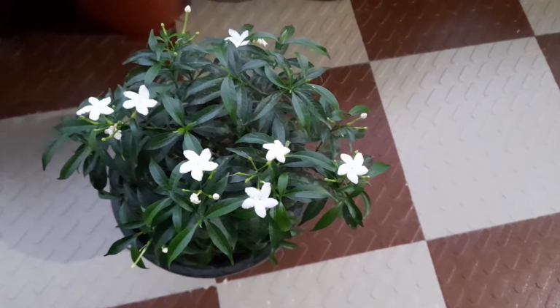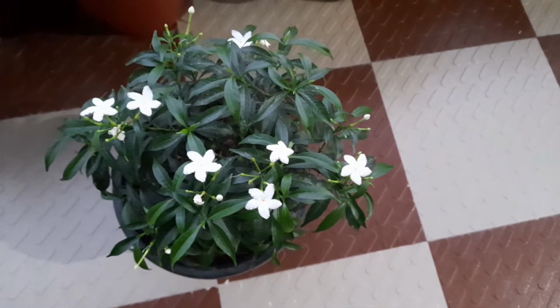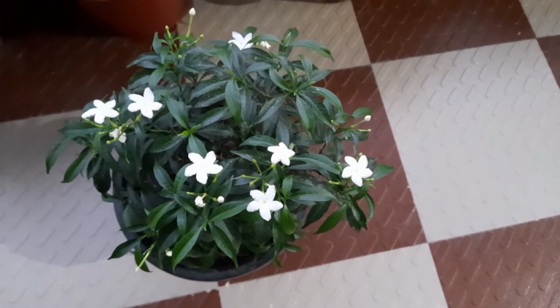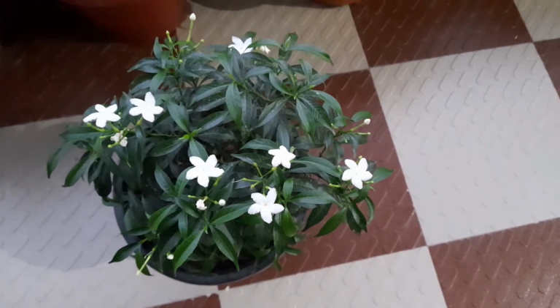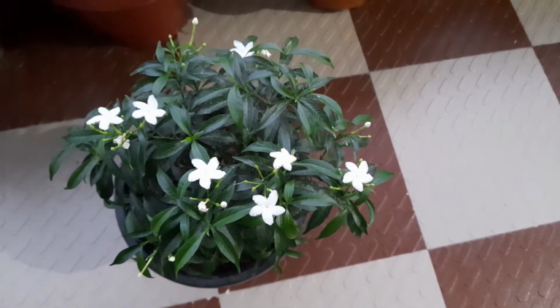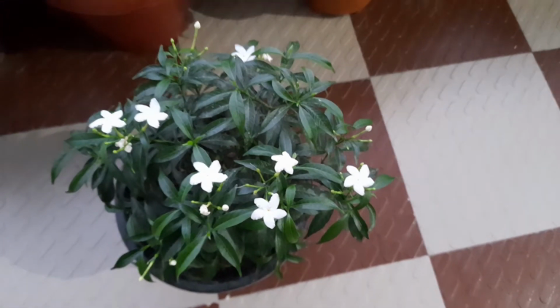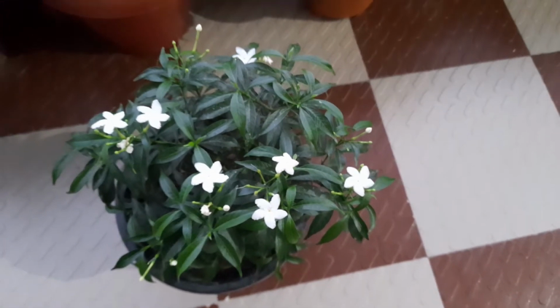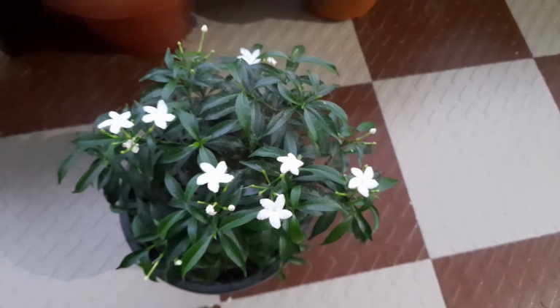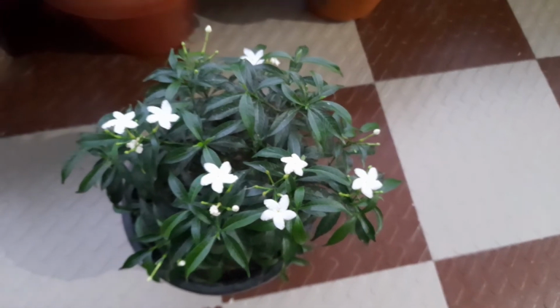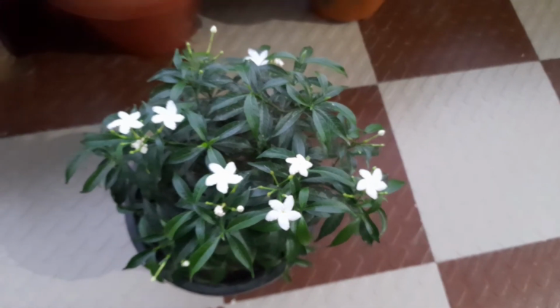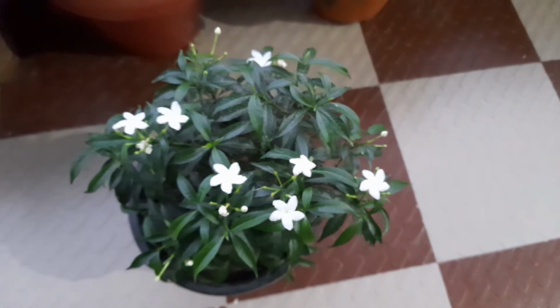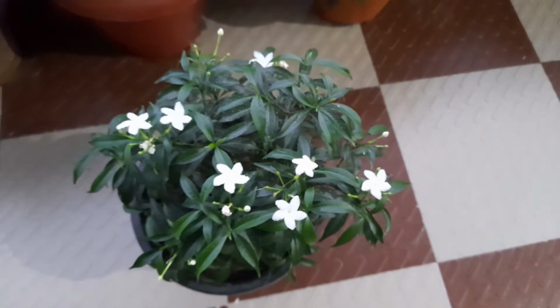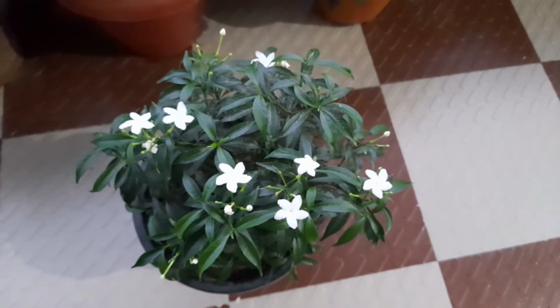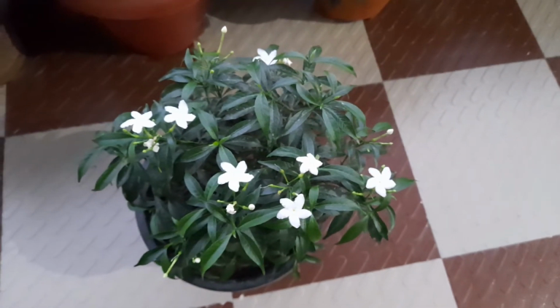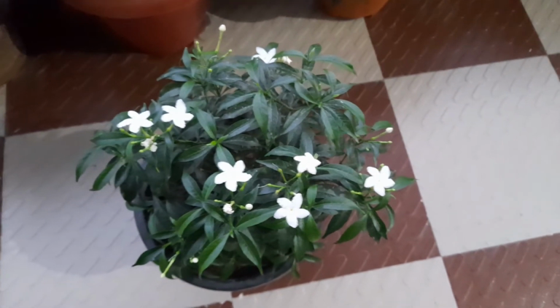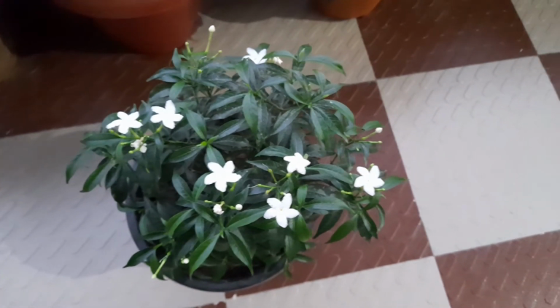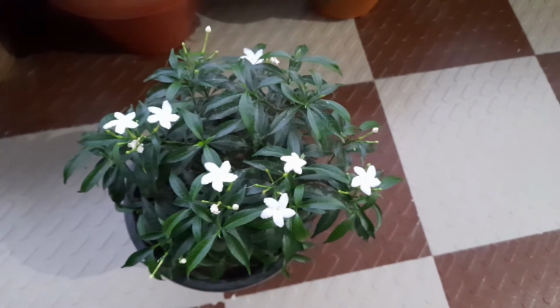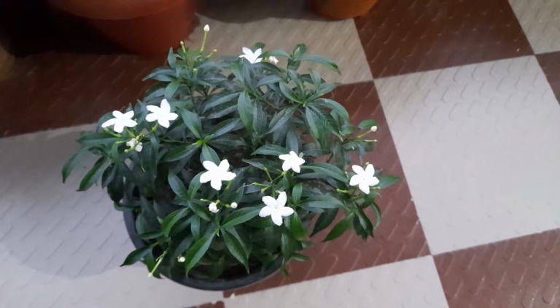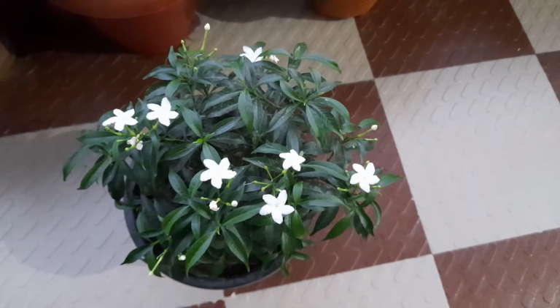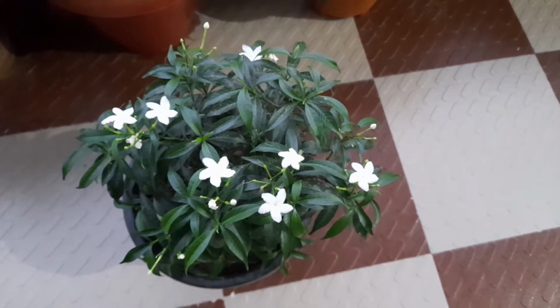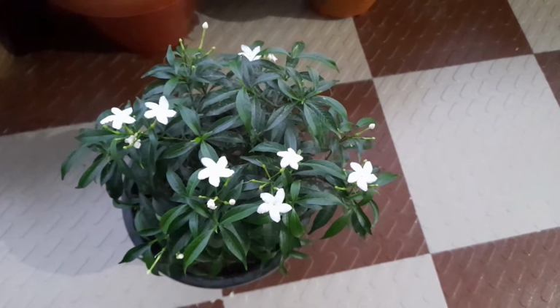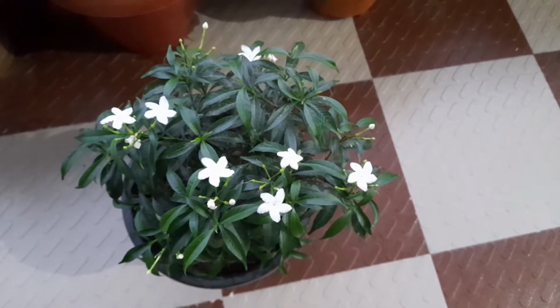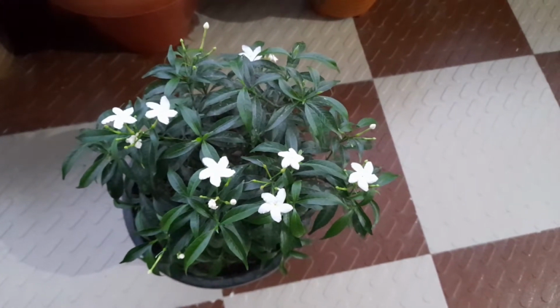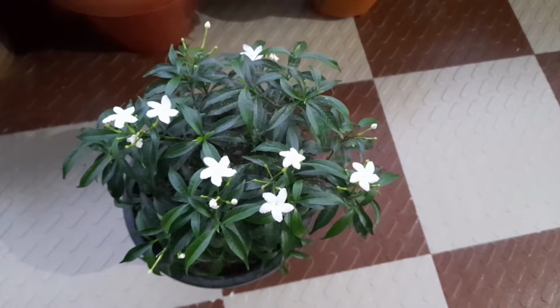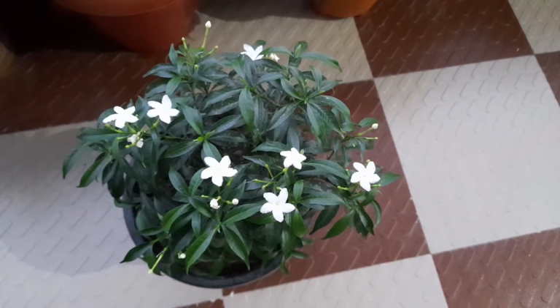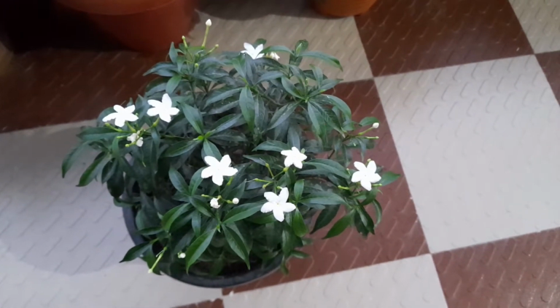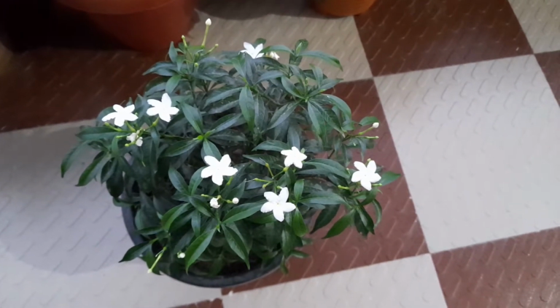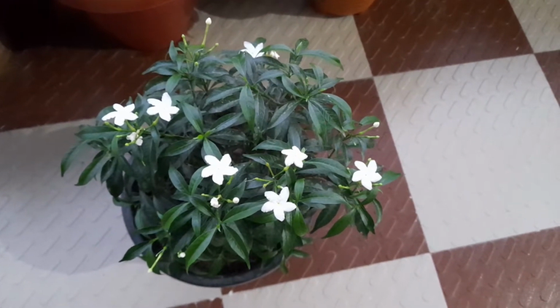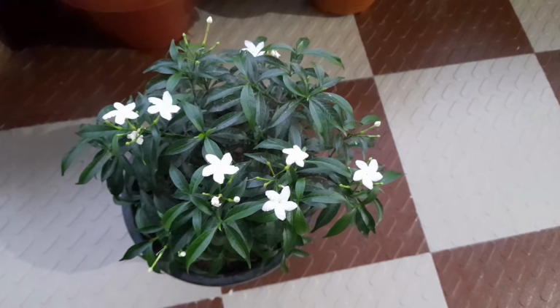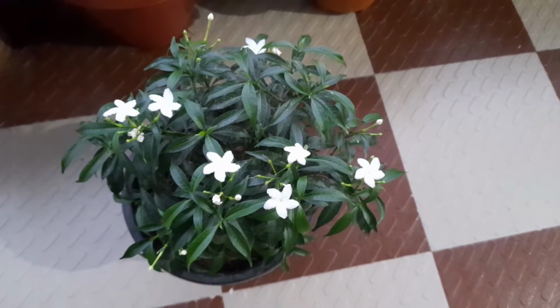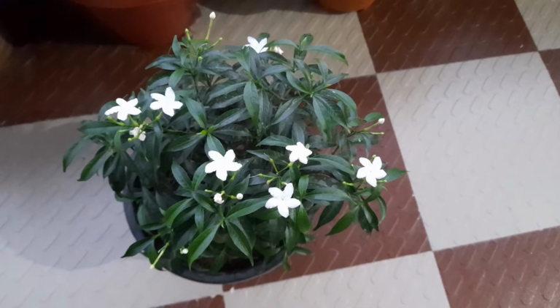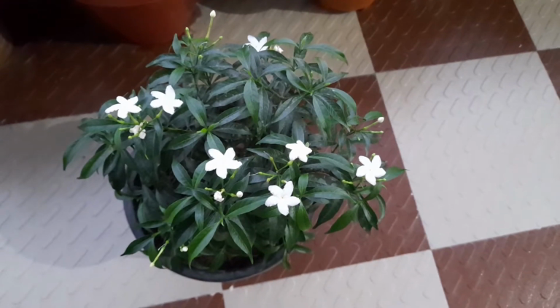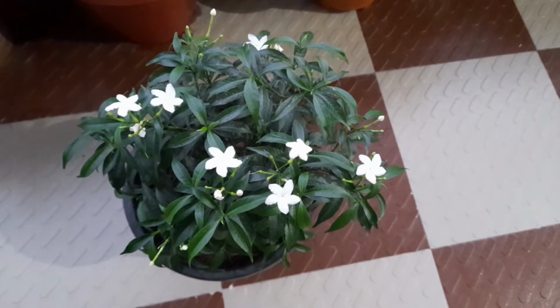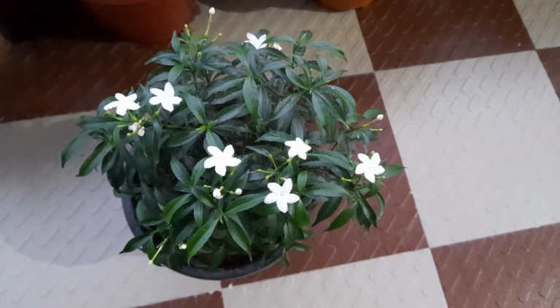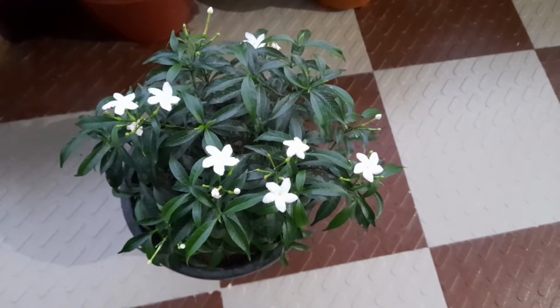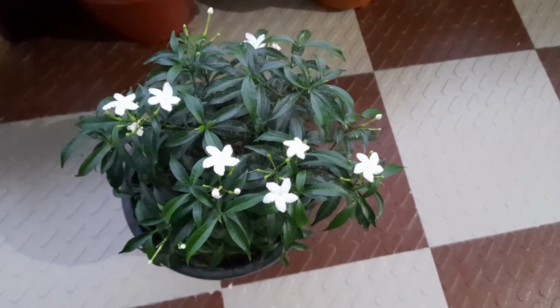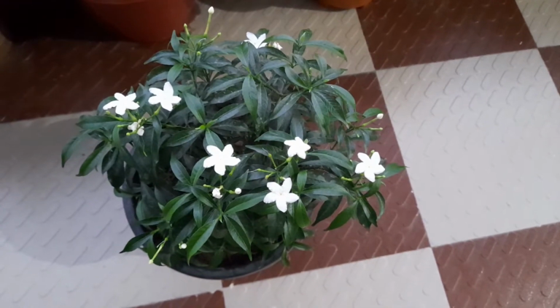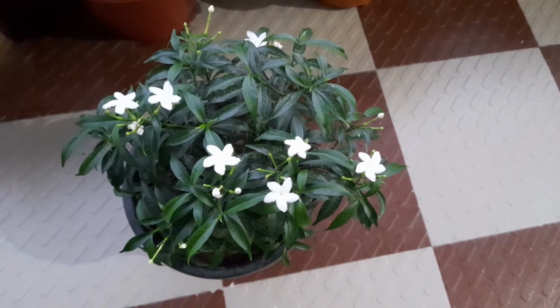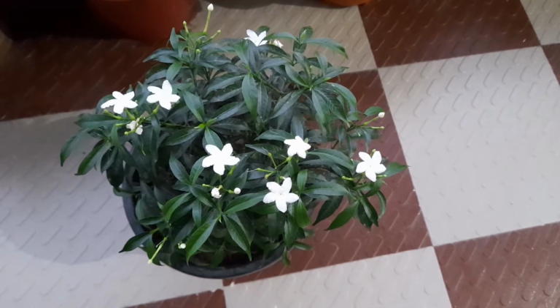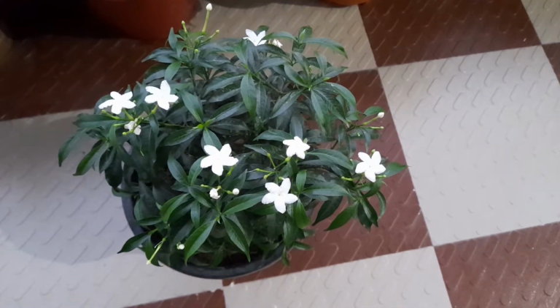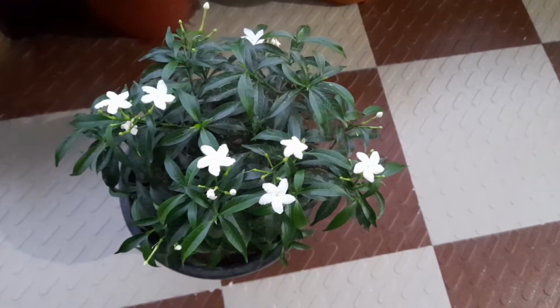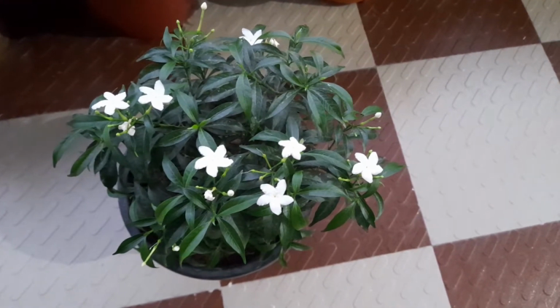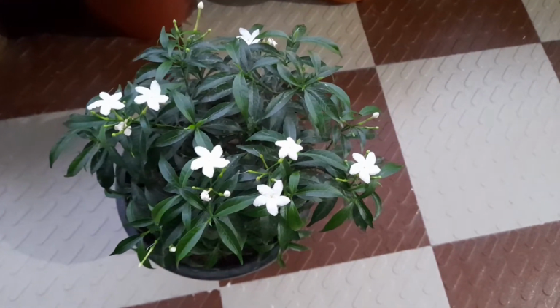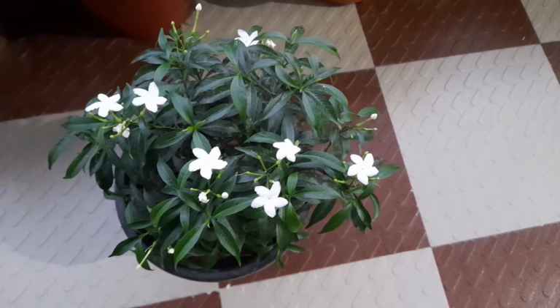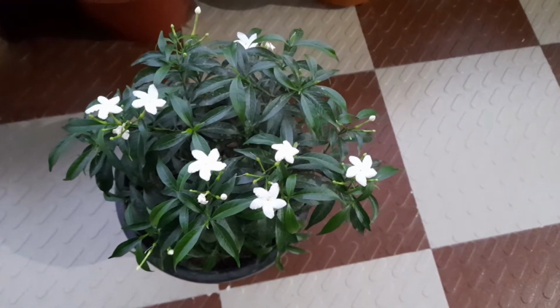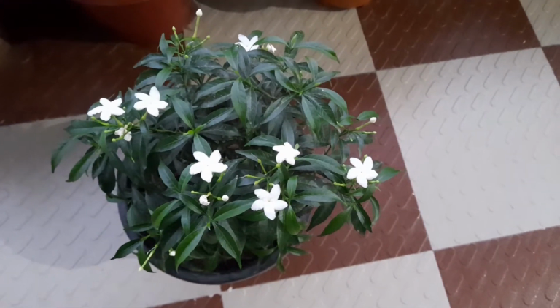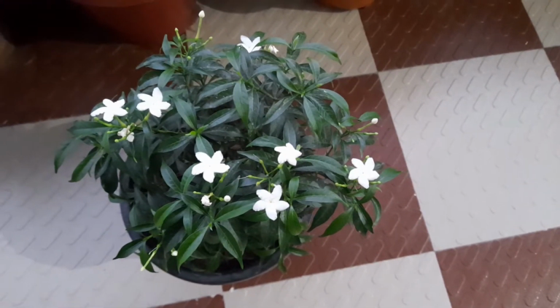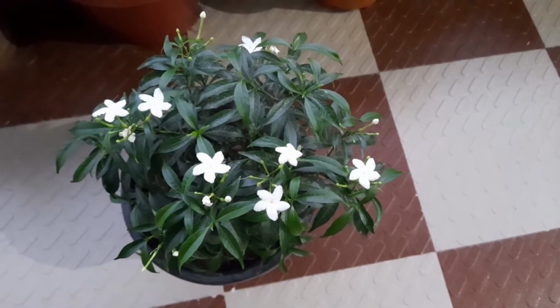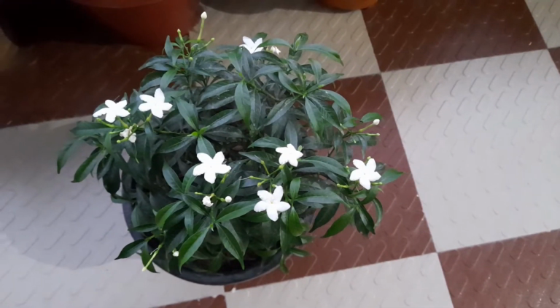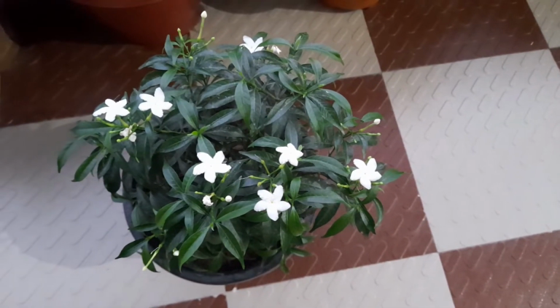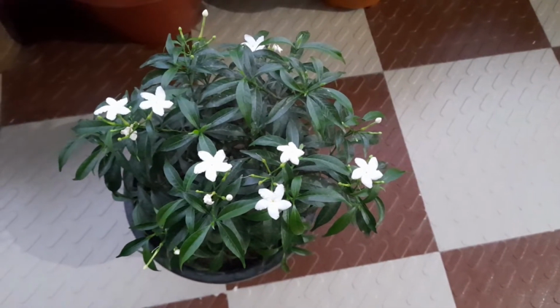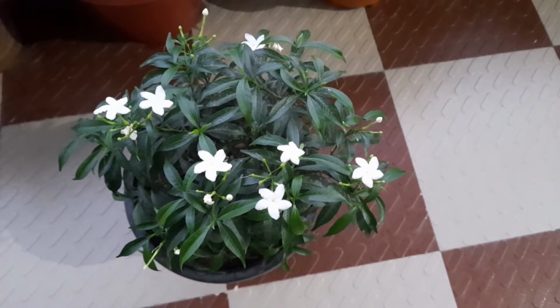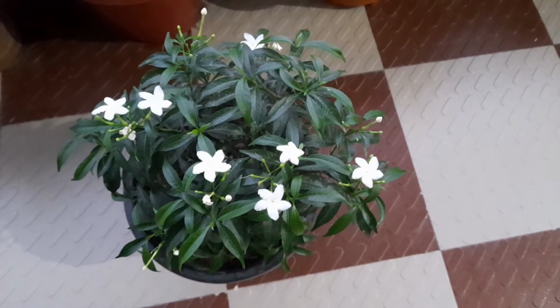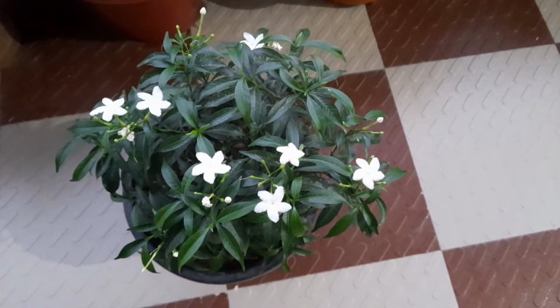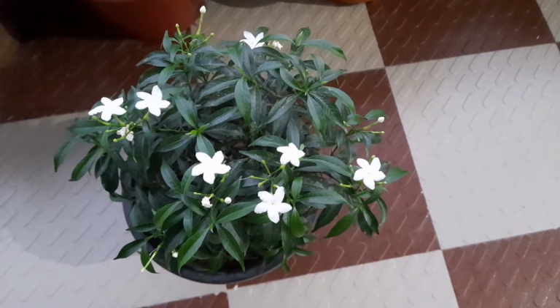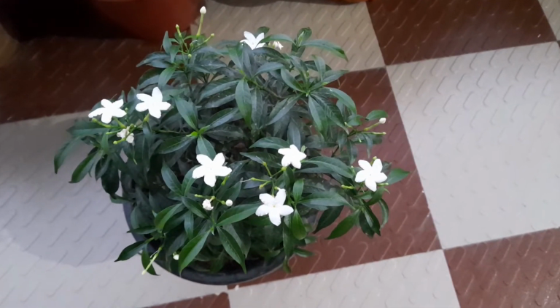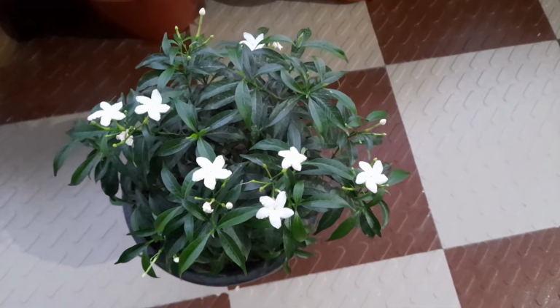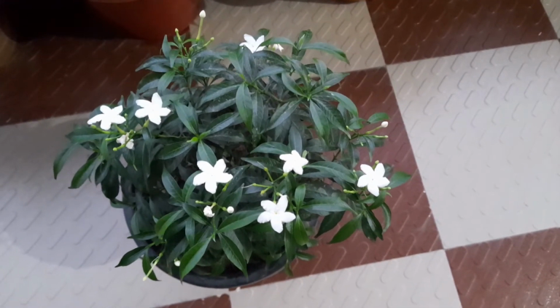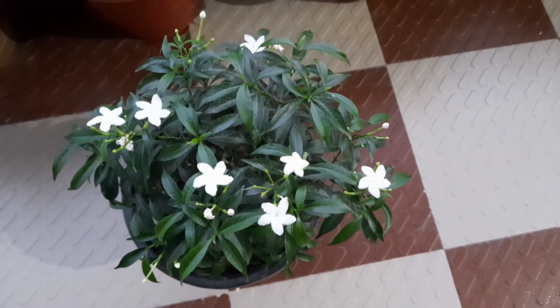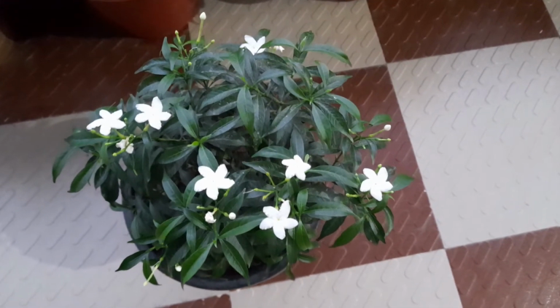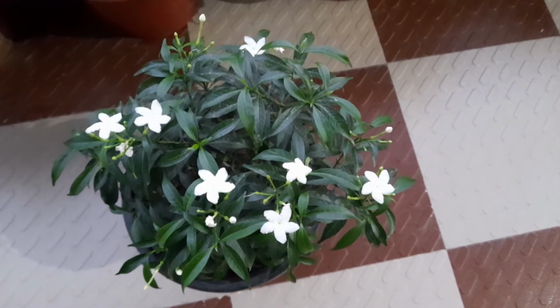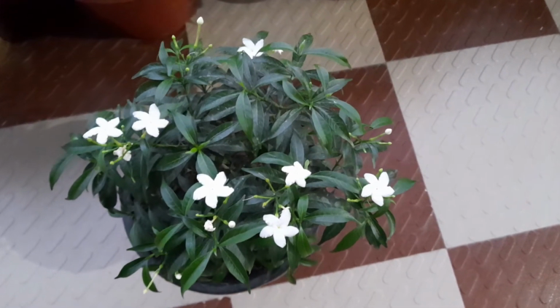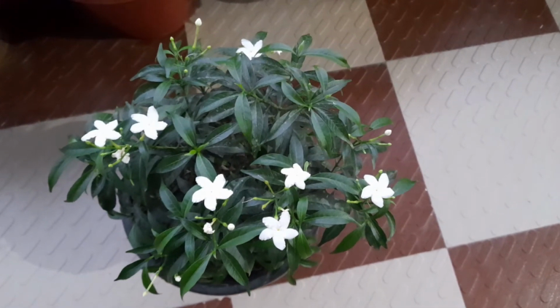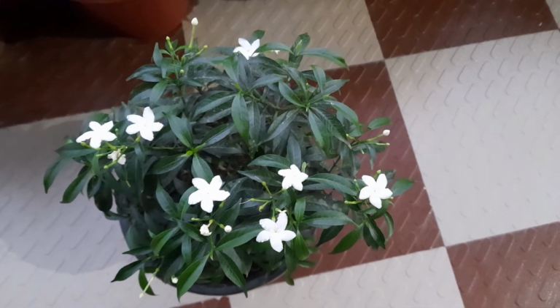You will see the leaves of the plant will maintain their green color. This variety should be kept in full sunlight.